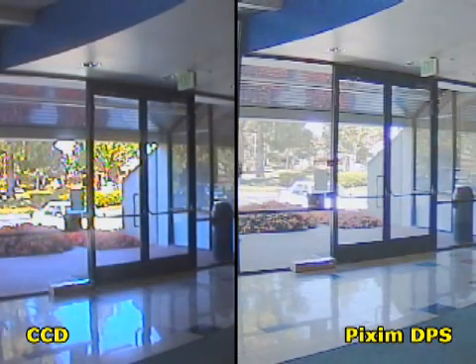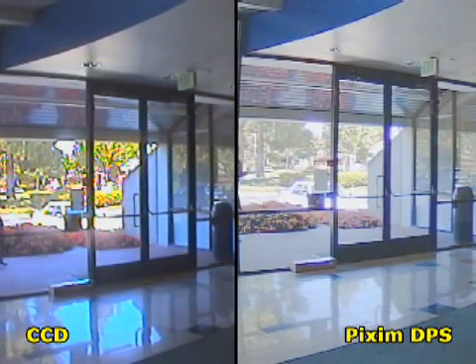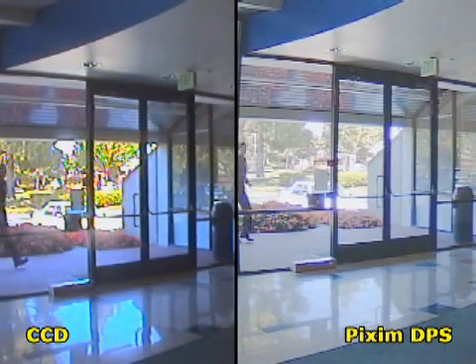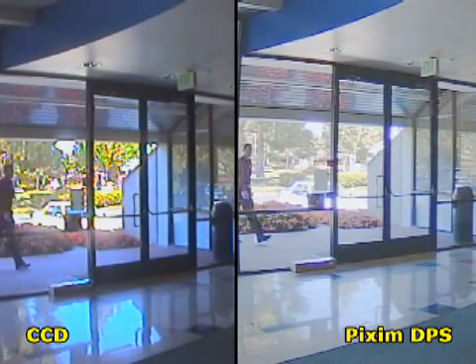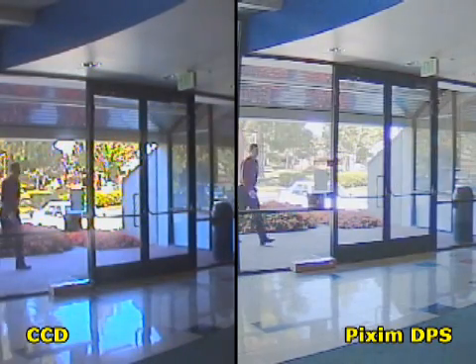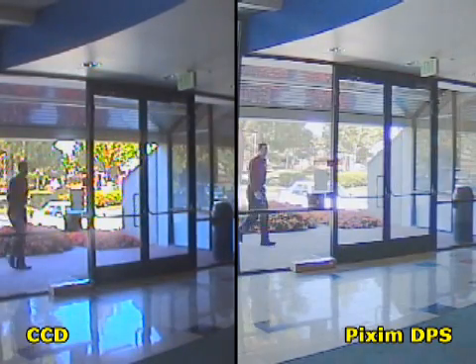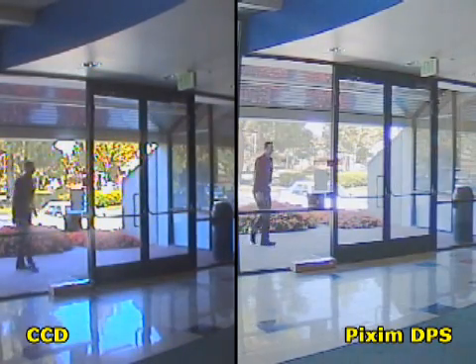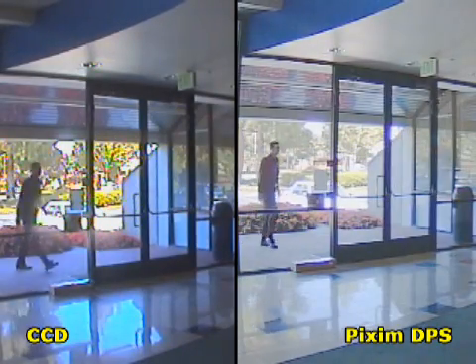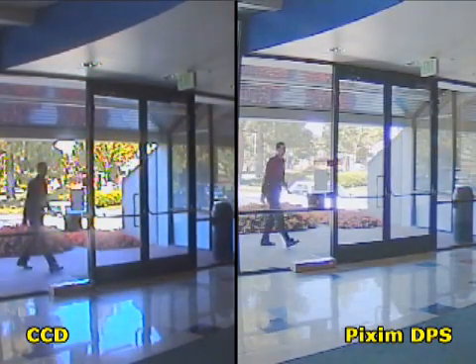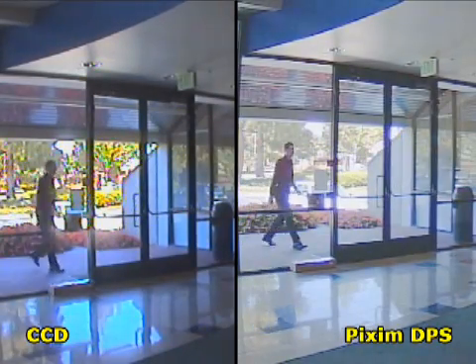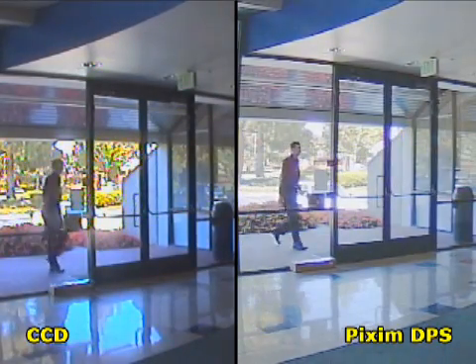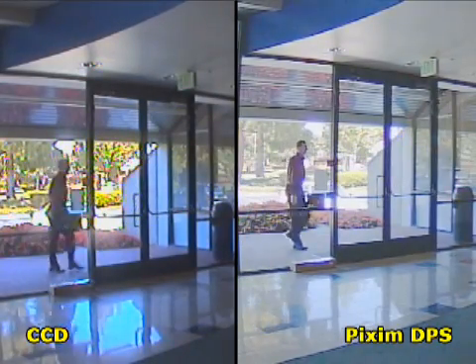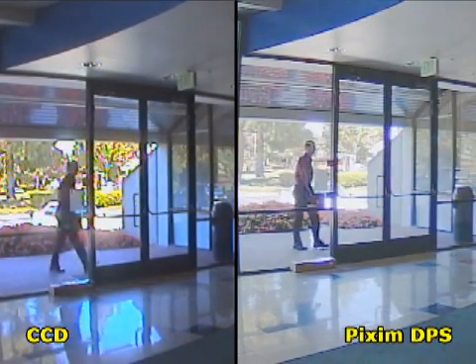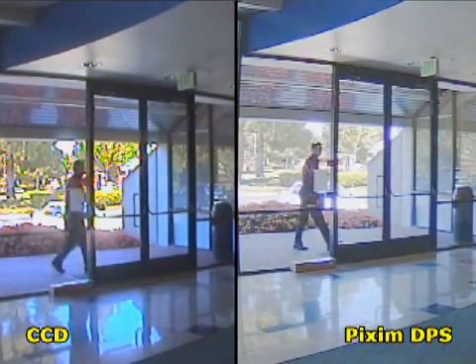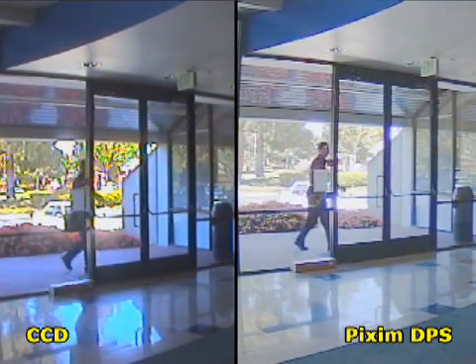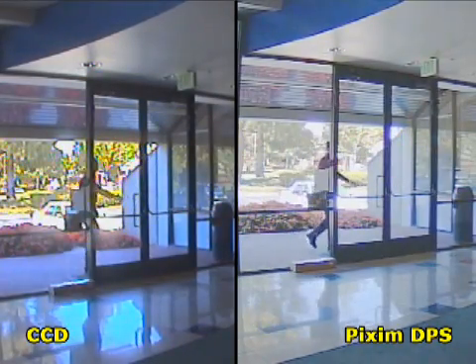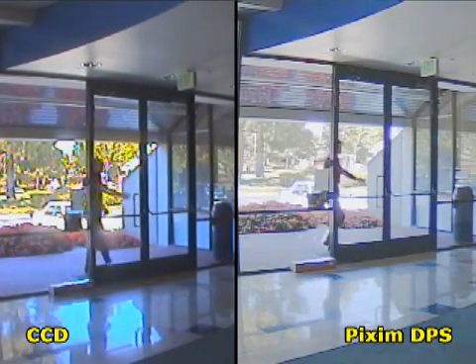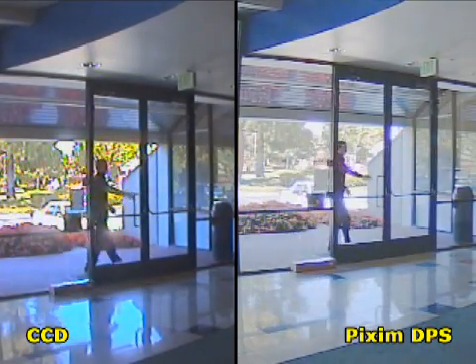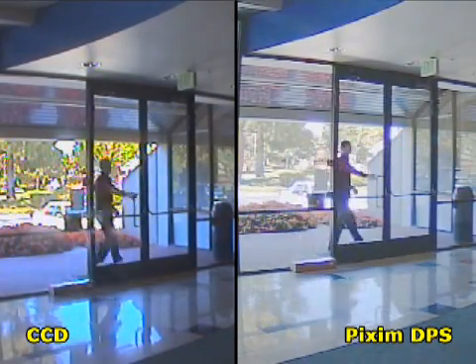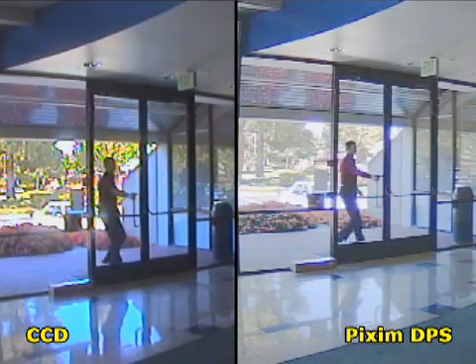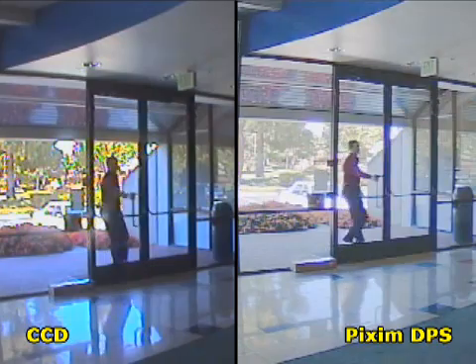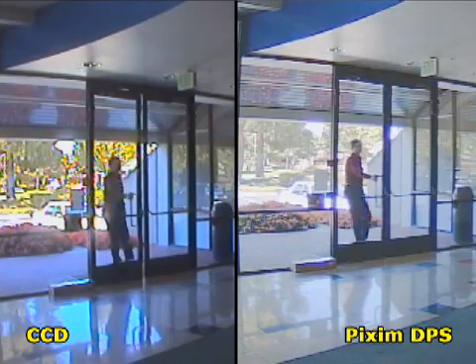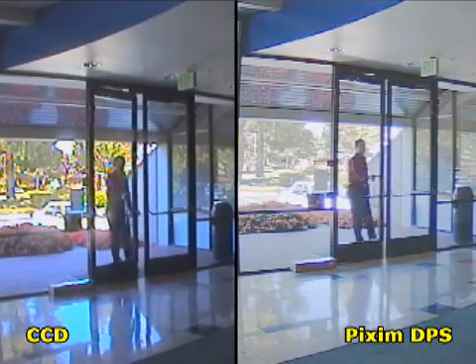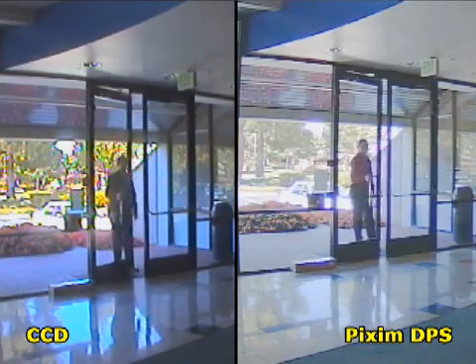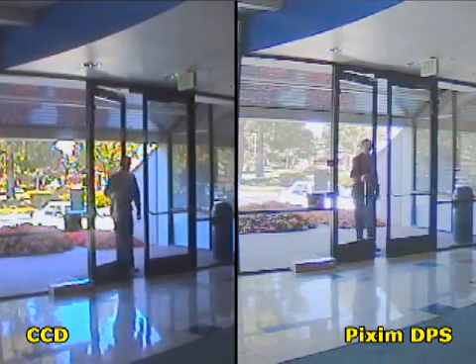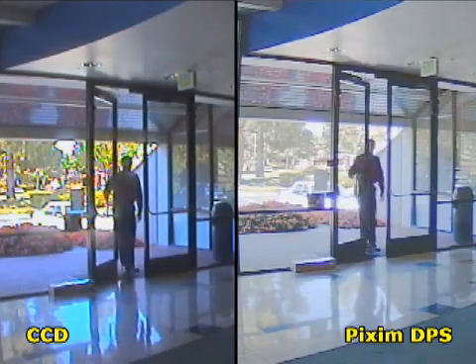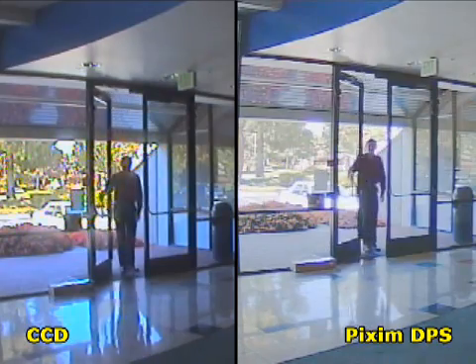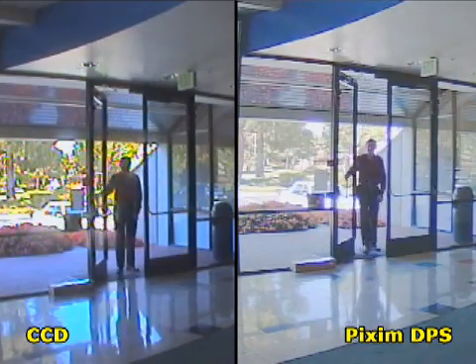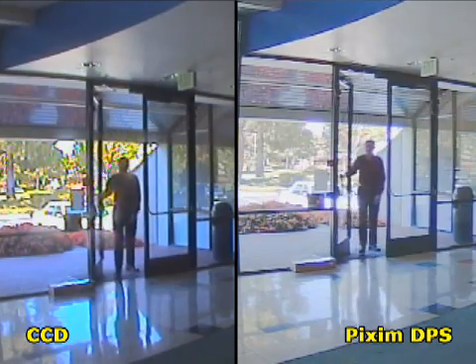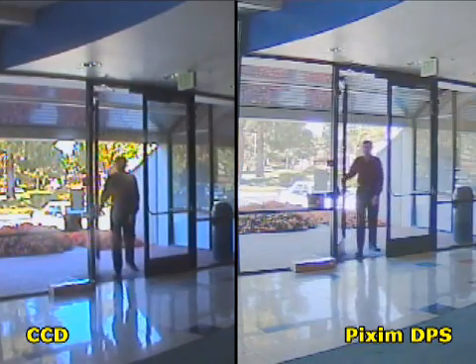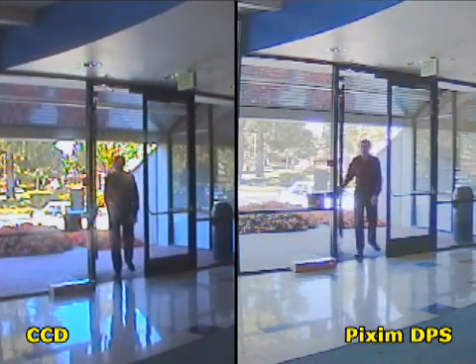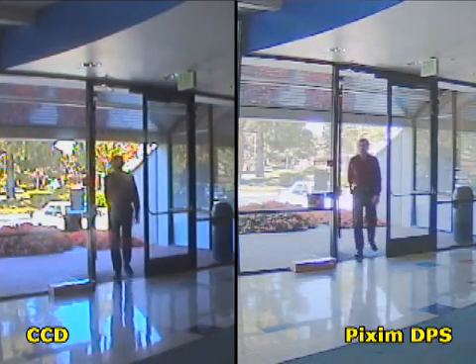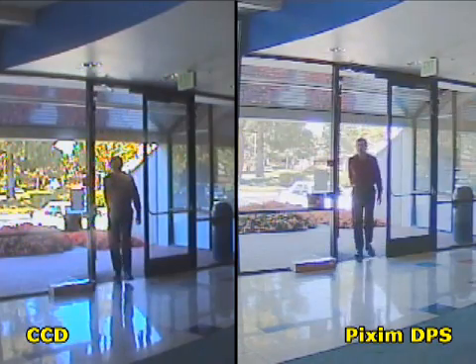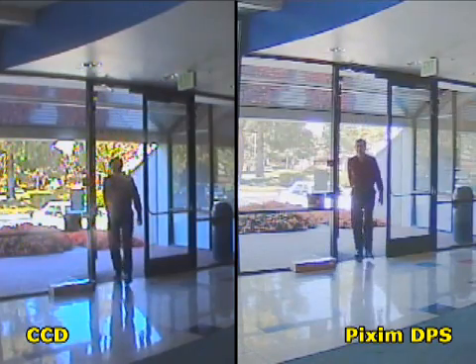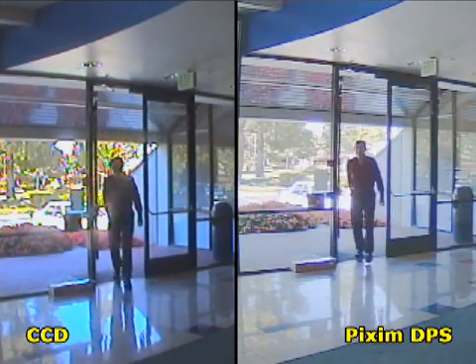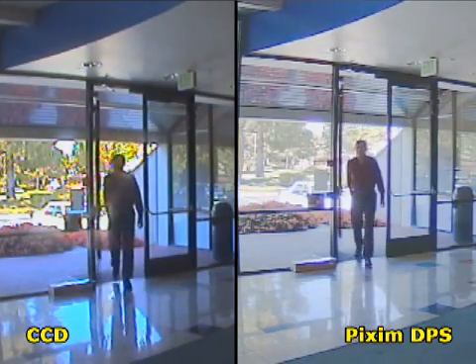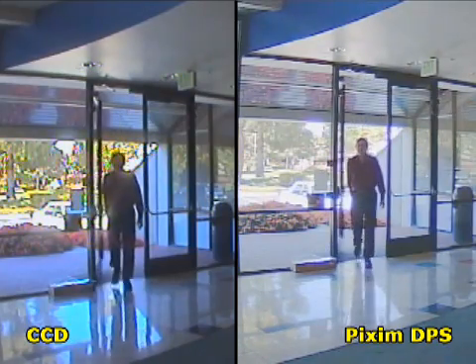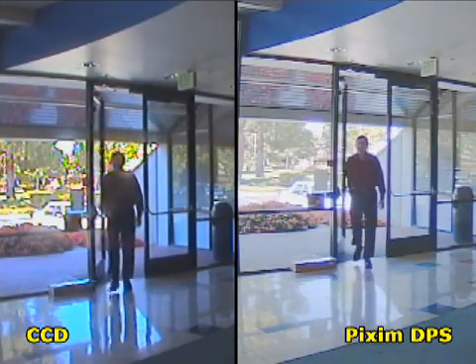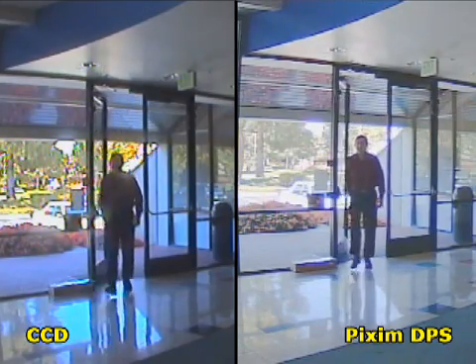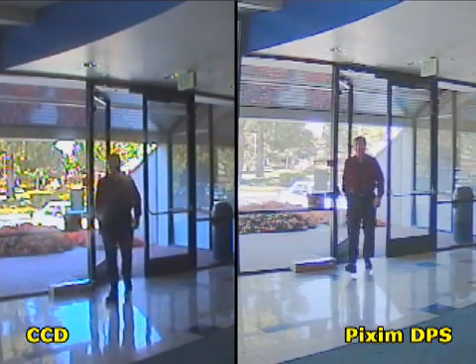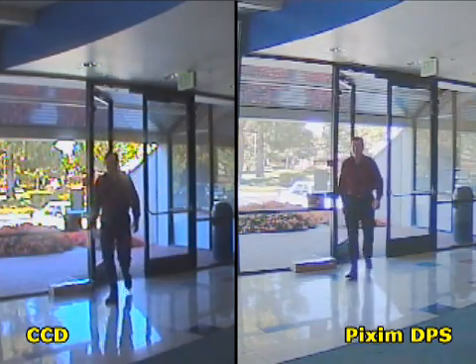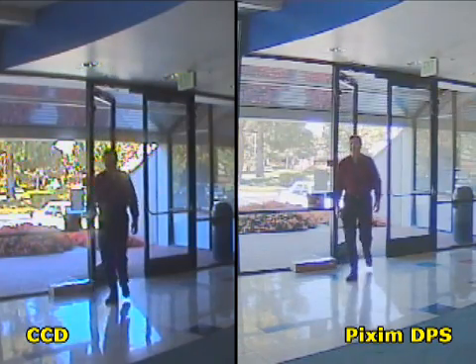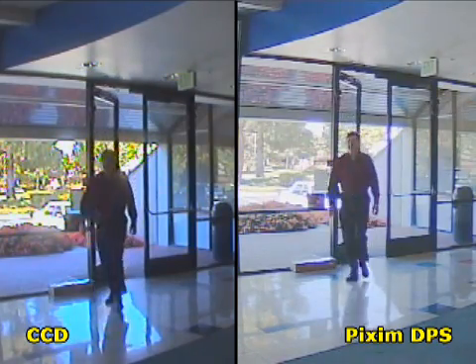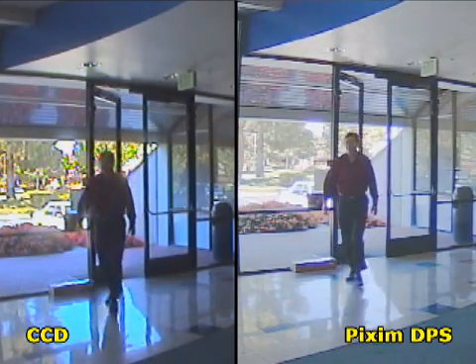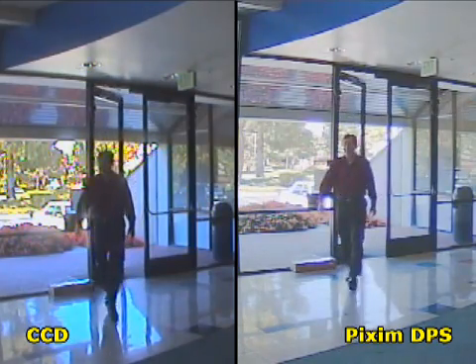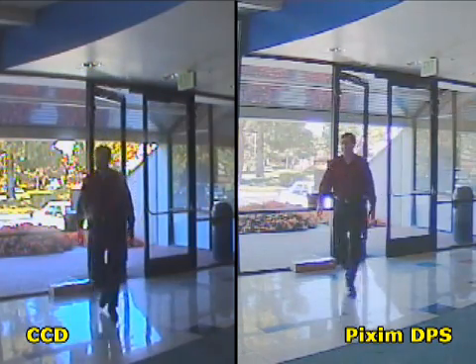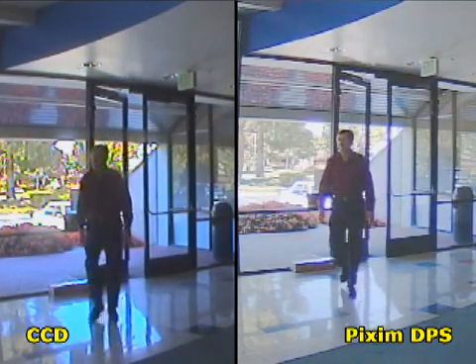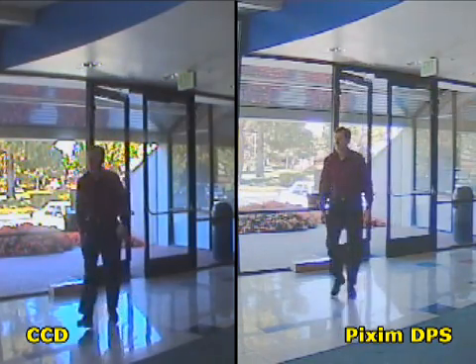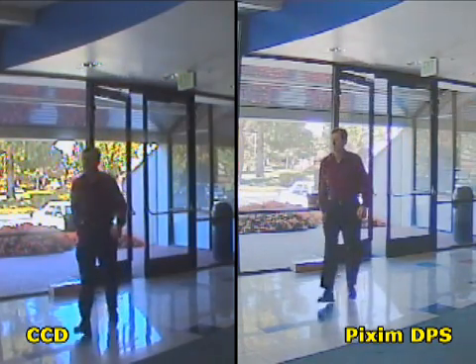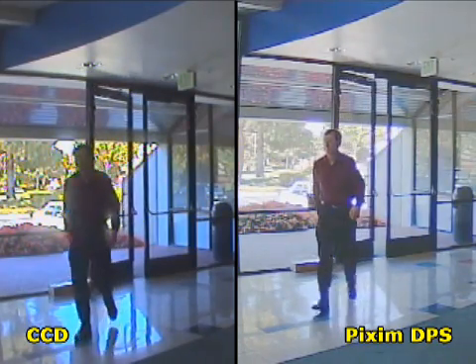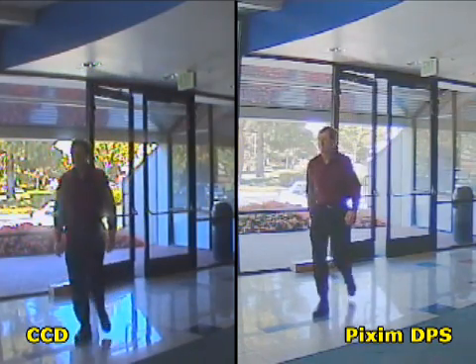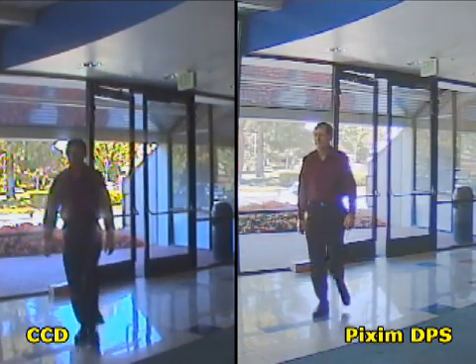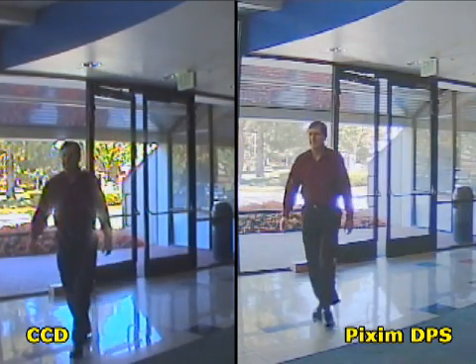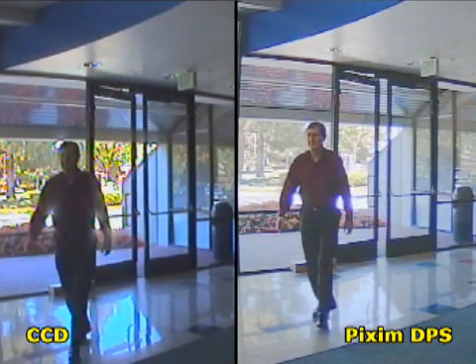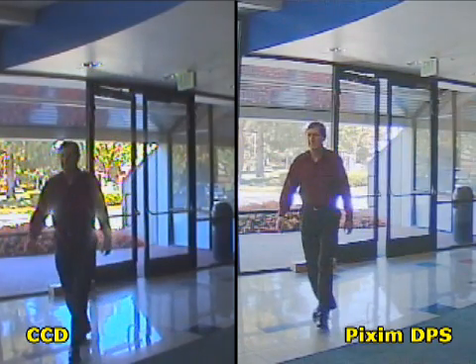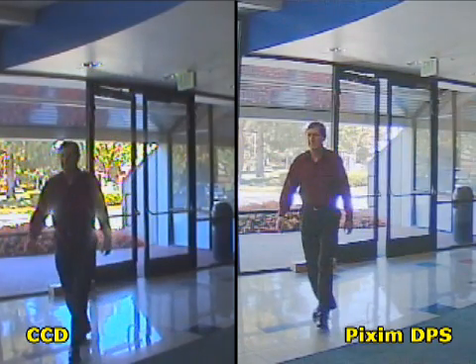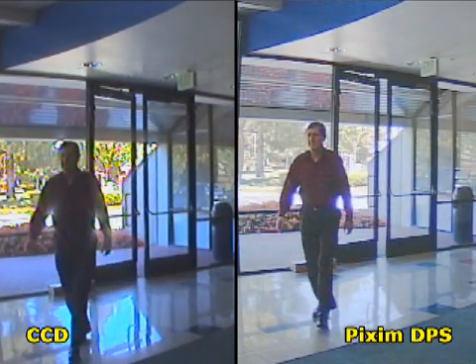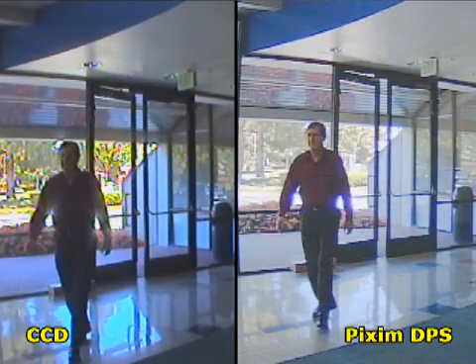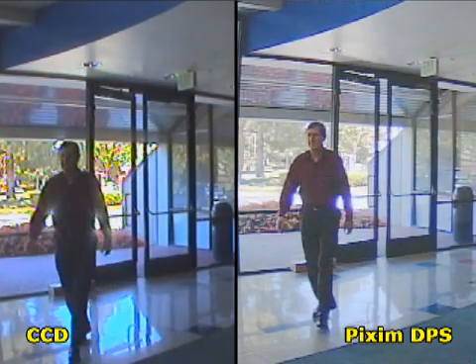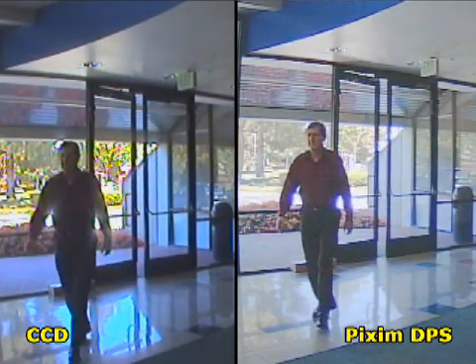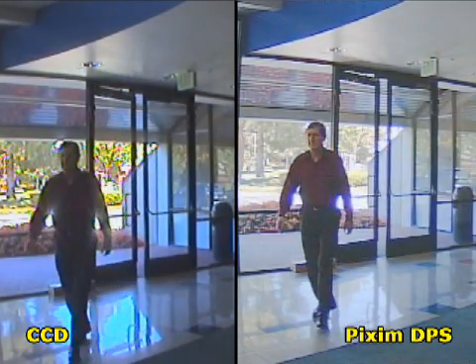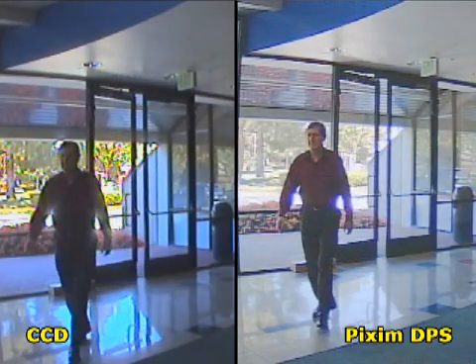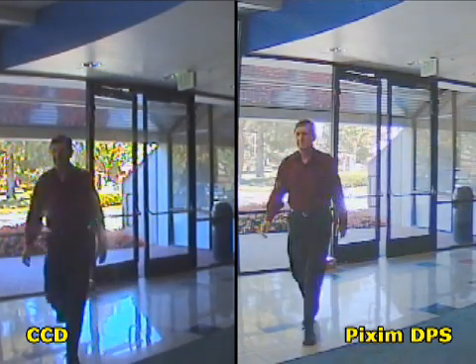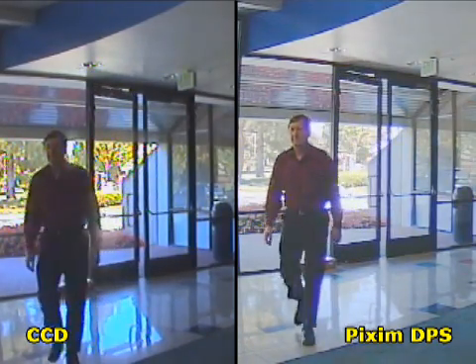In this typical lobby scene, only the Pixim camera clearly shows the face of the man entering the building as well as the details outside.